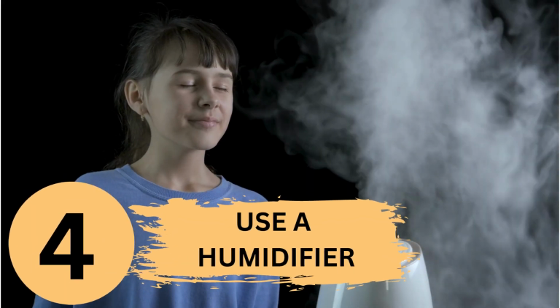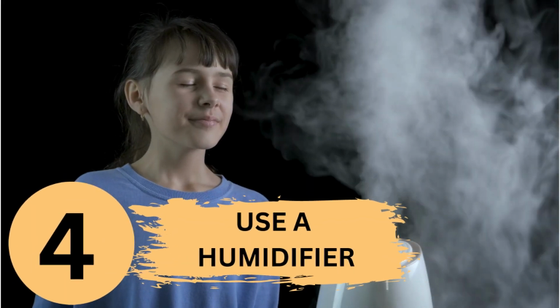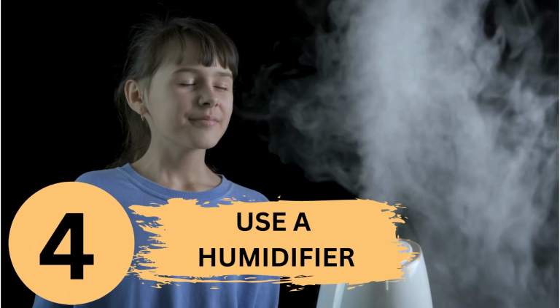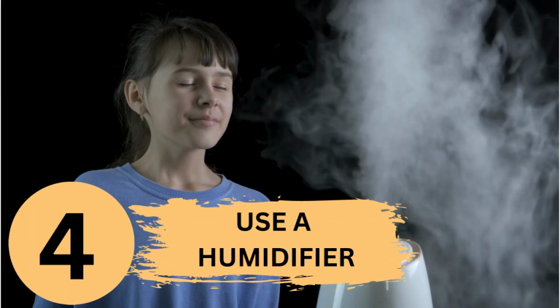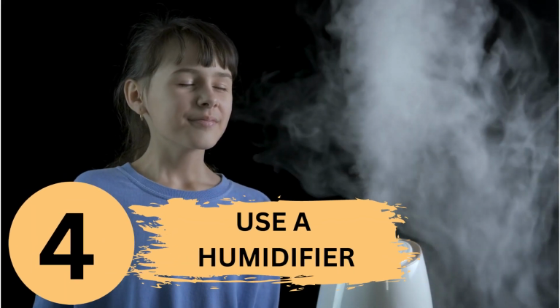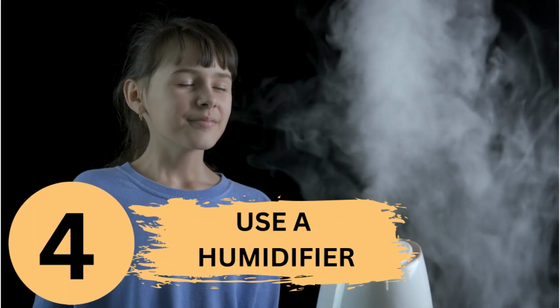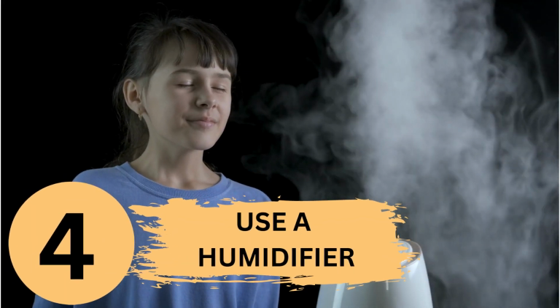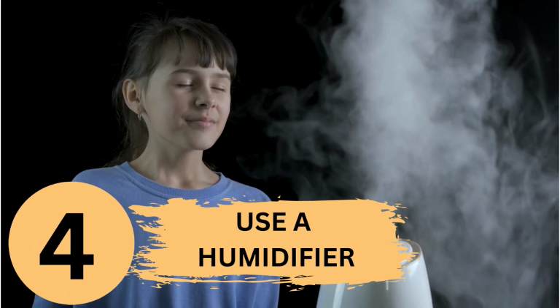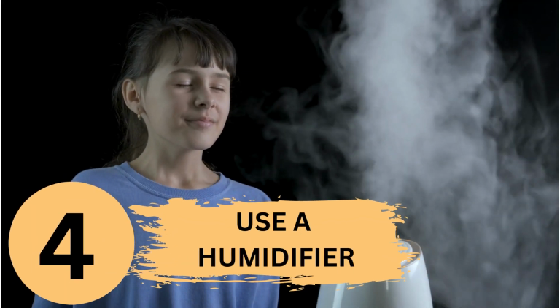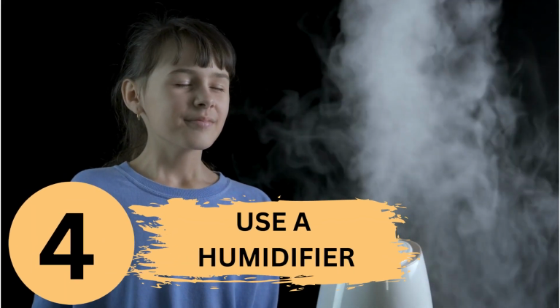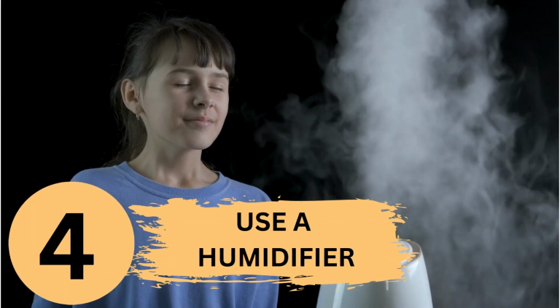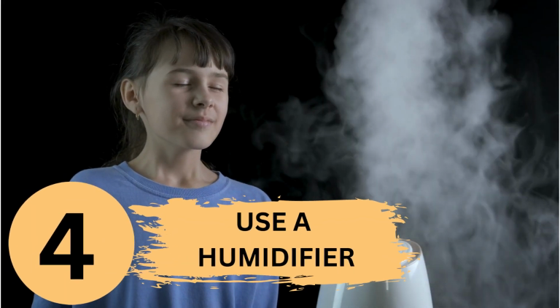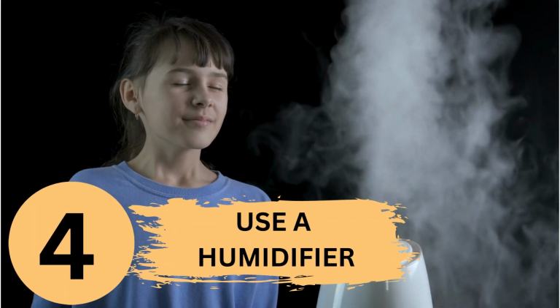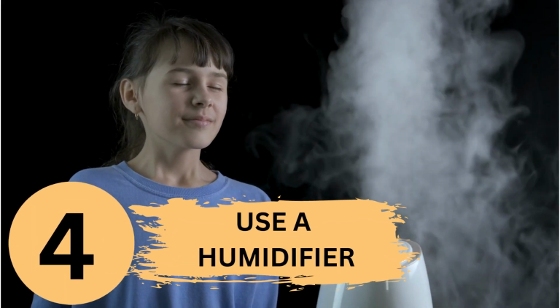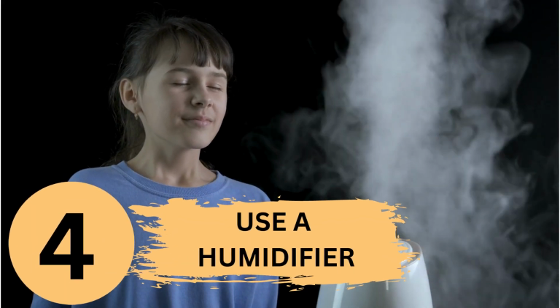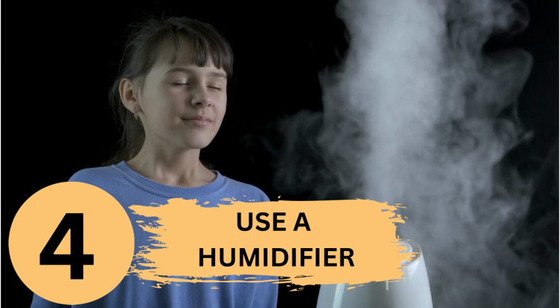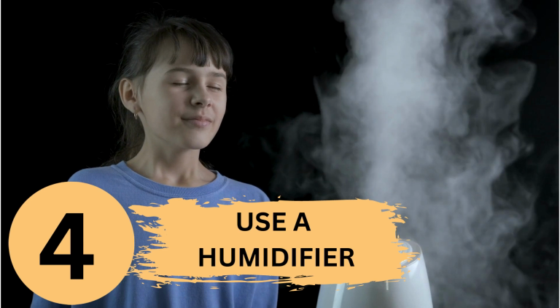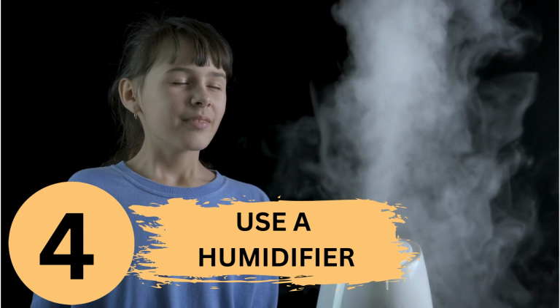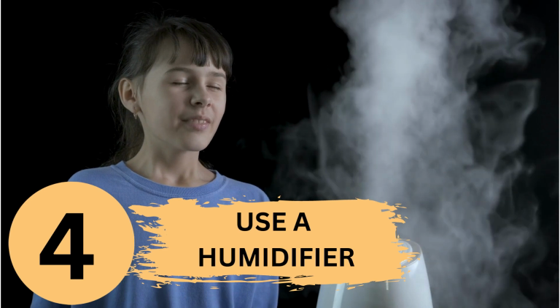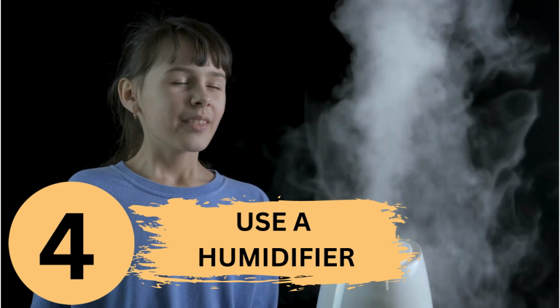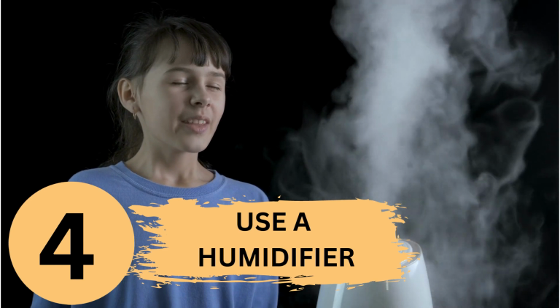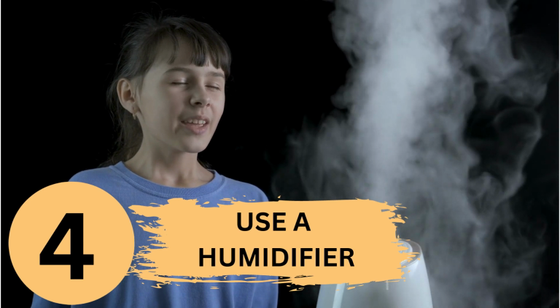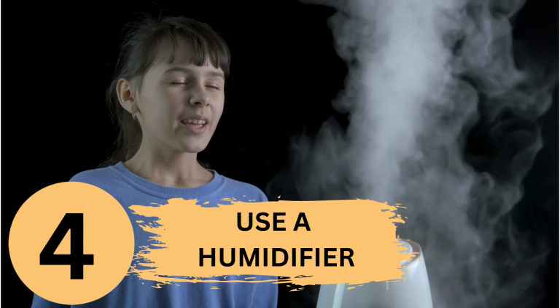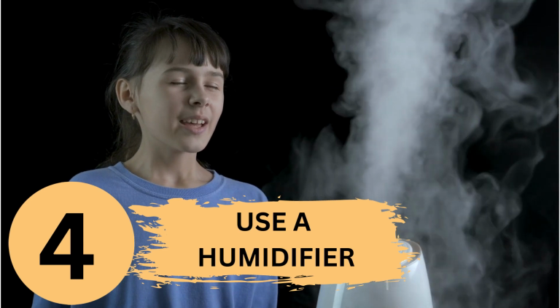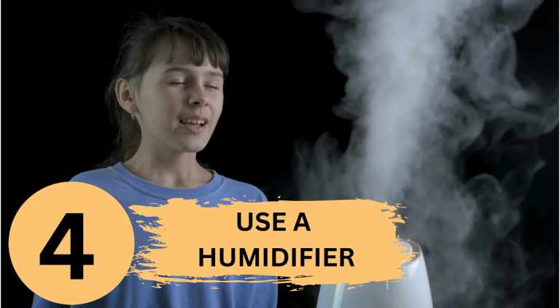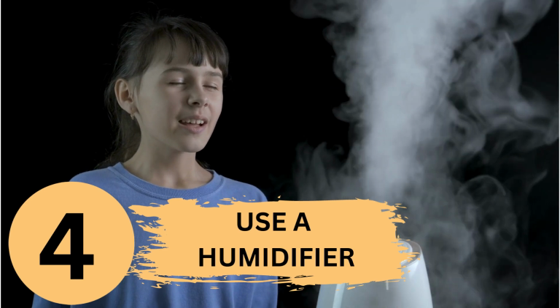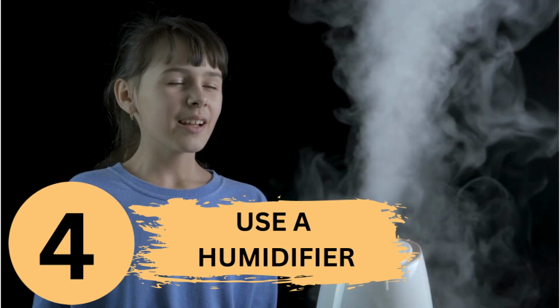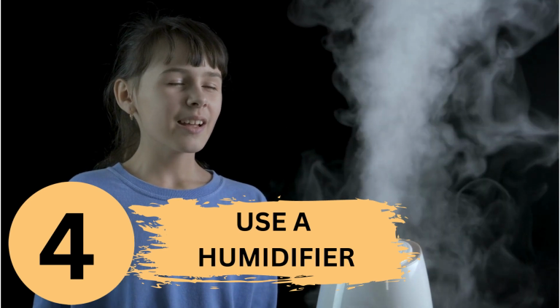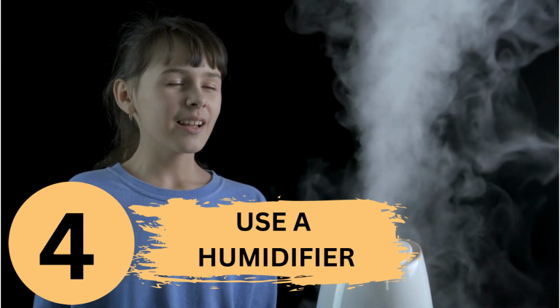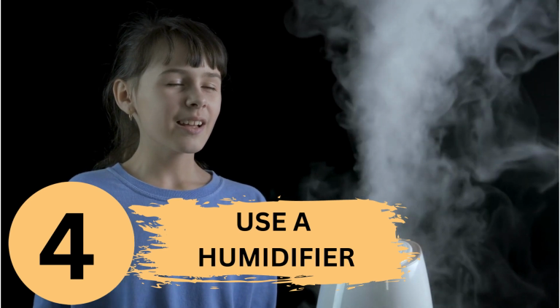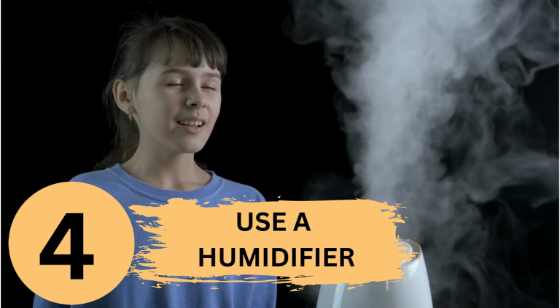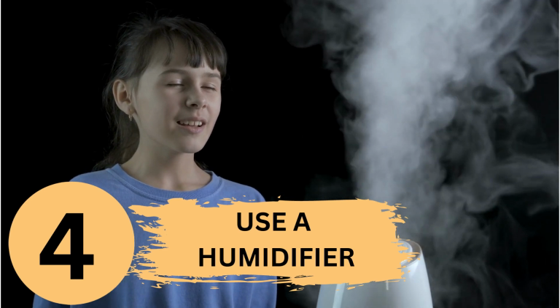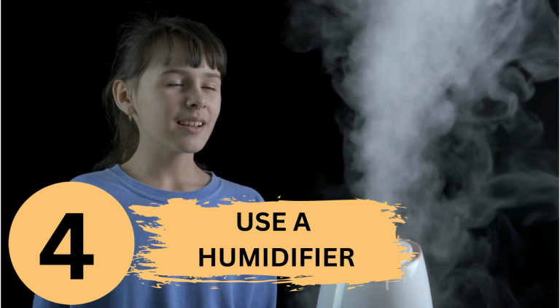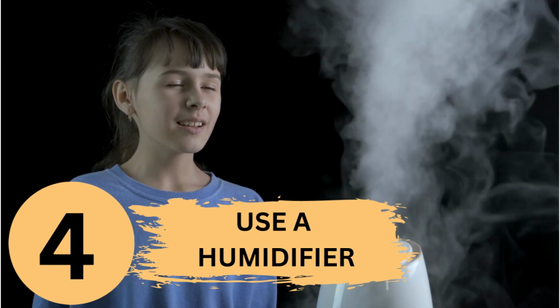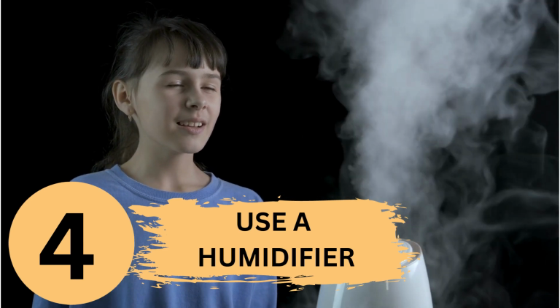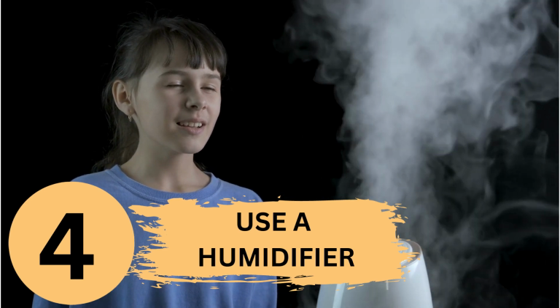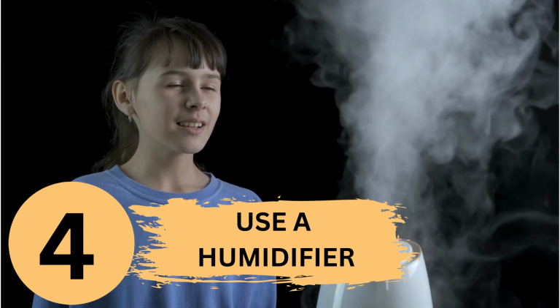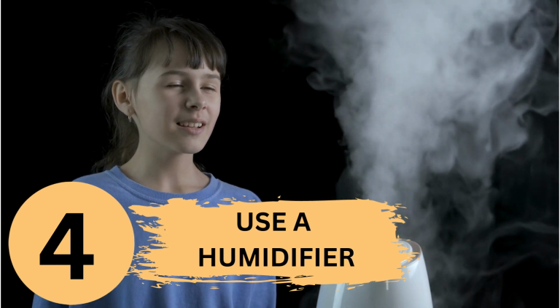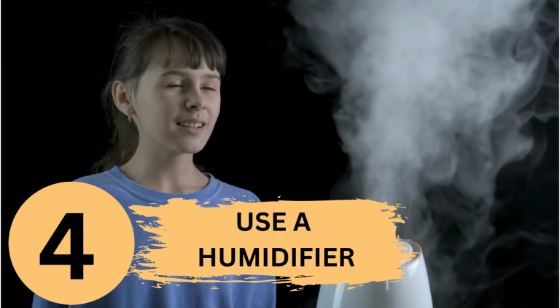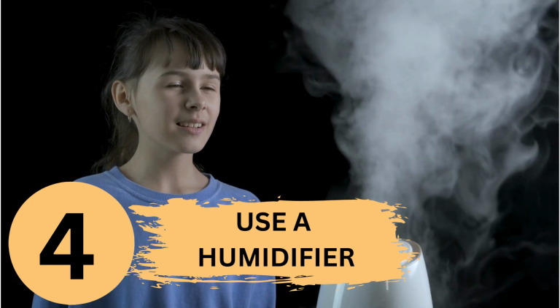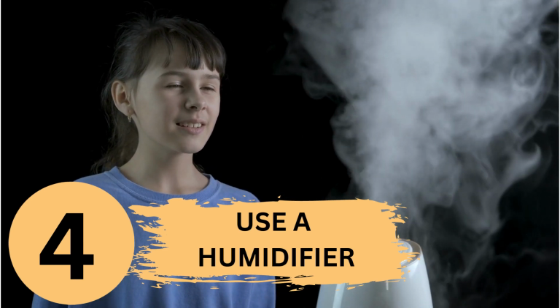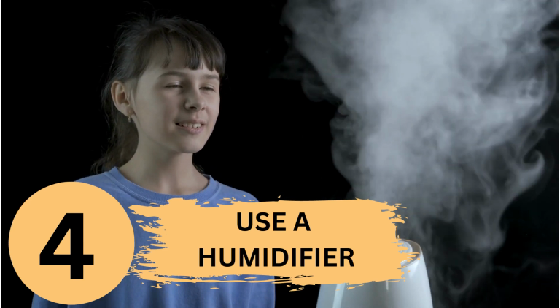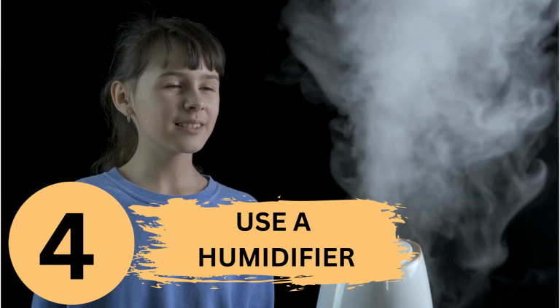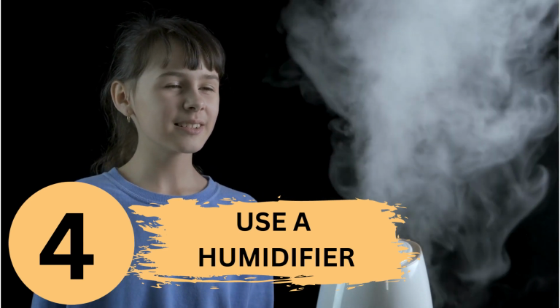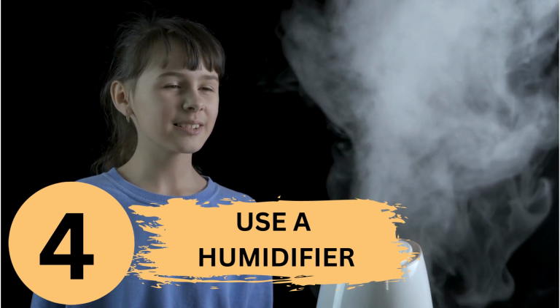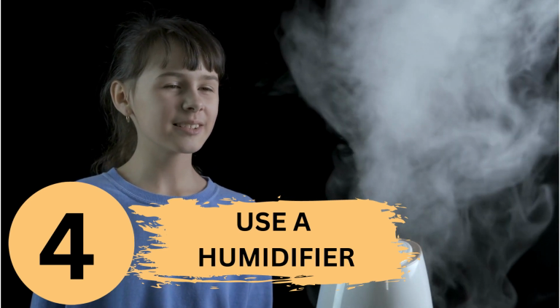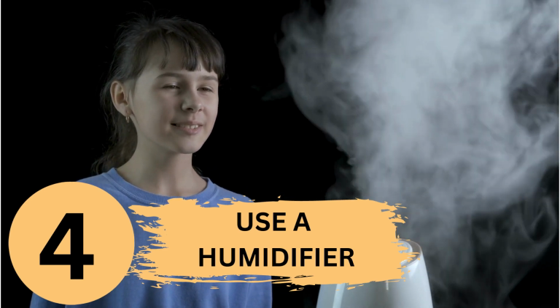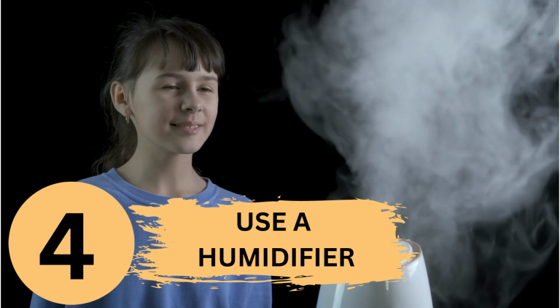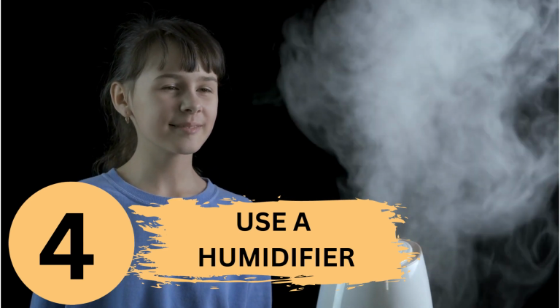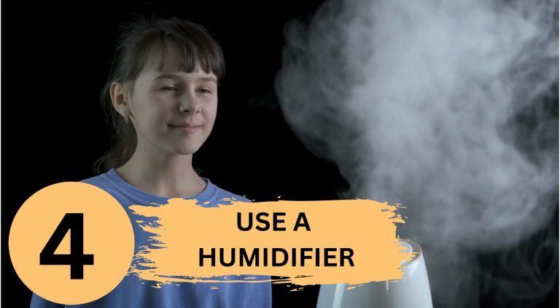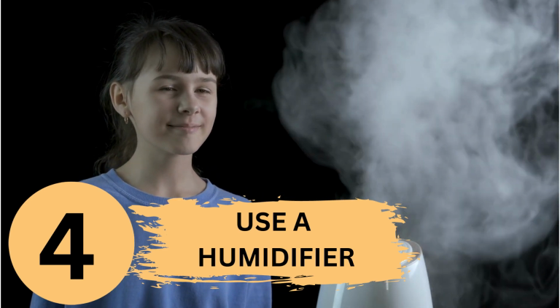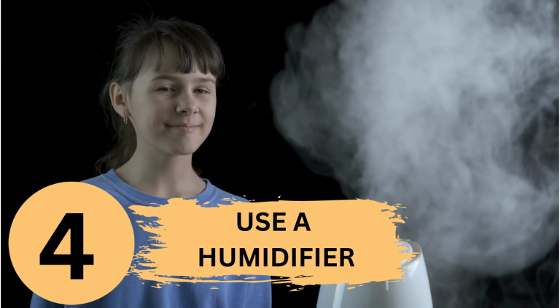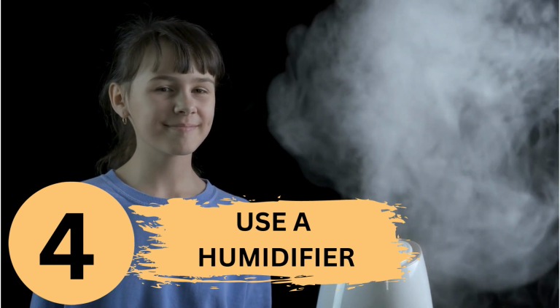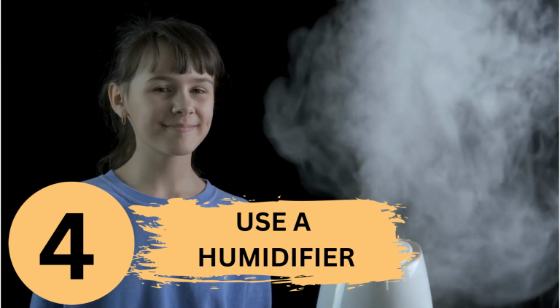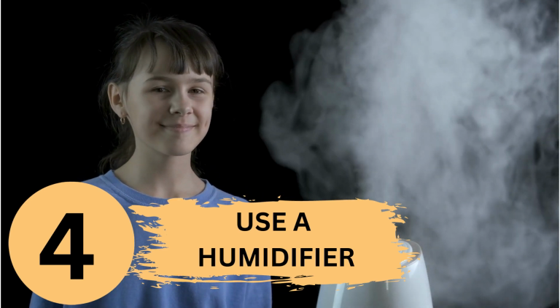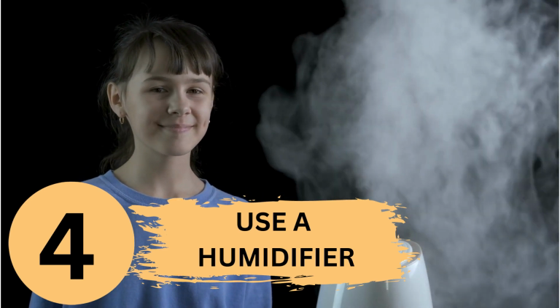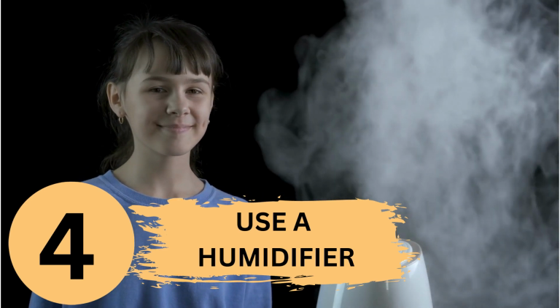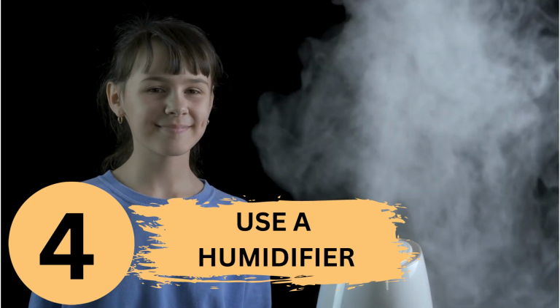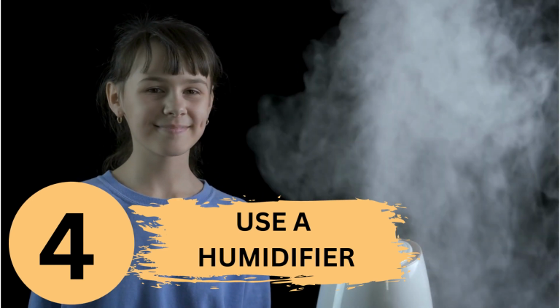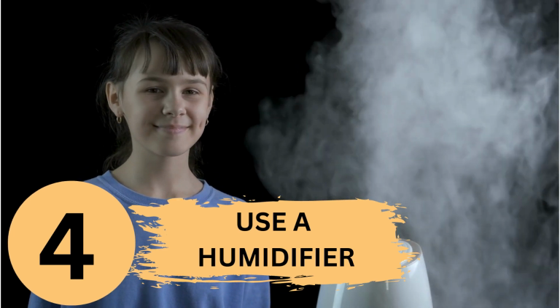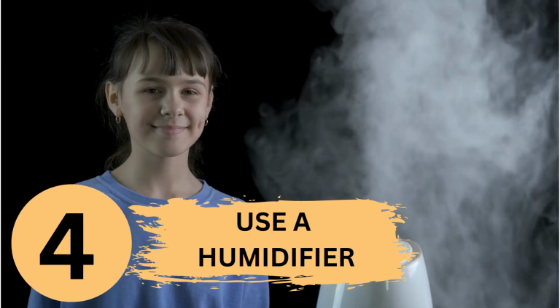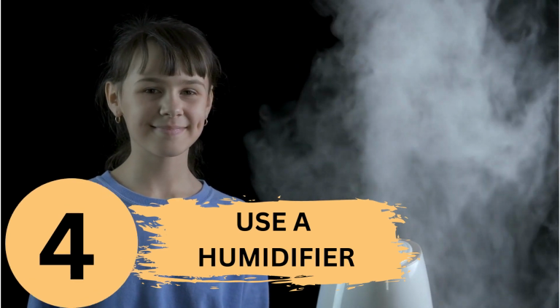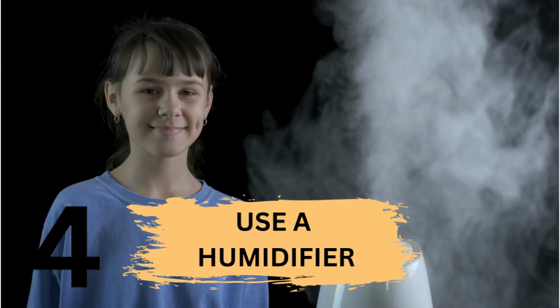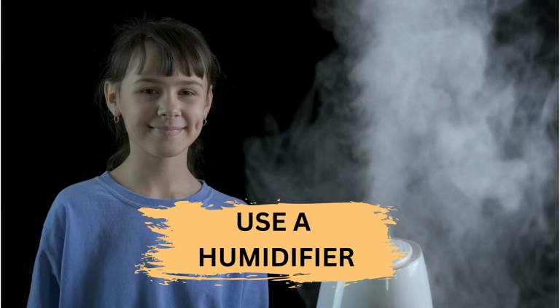Fourth, use a humidifier. Dry air can exacerbate eczema symptoms. Consider using a humidifier to add moisture to the air.